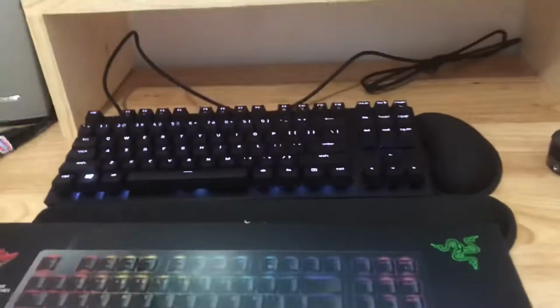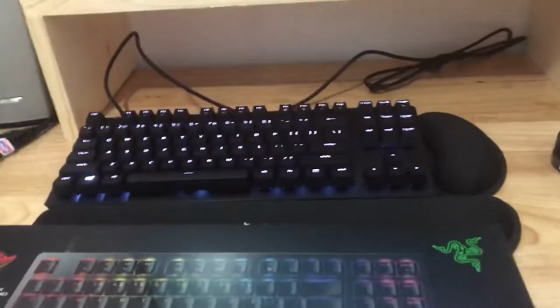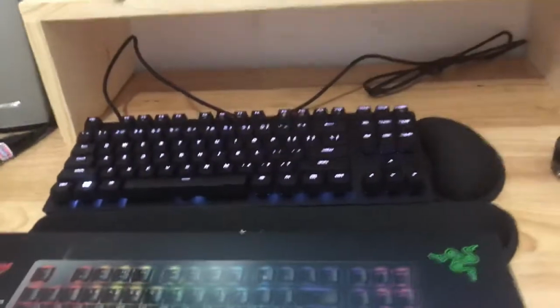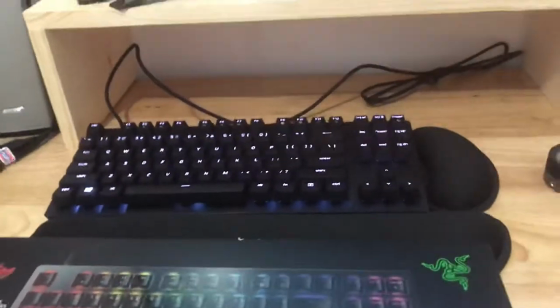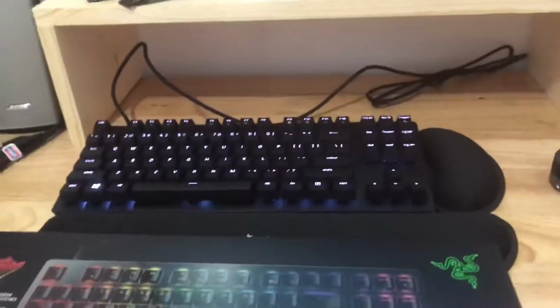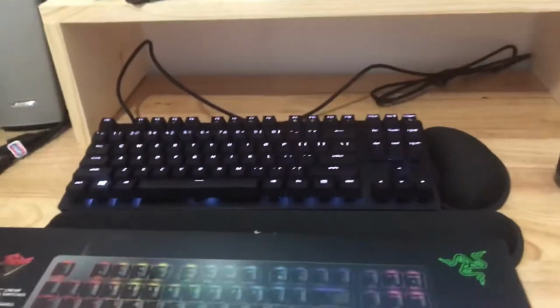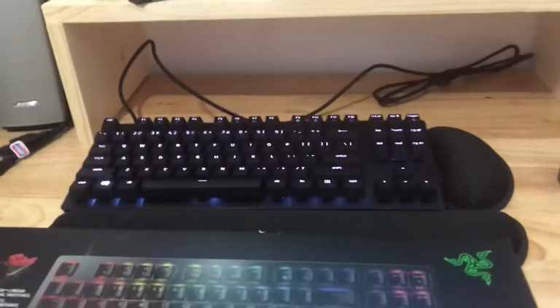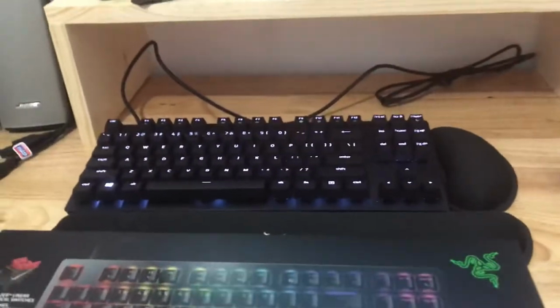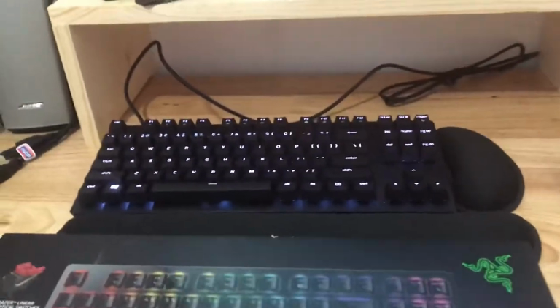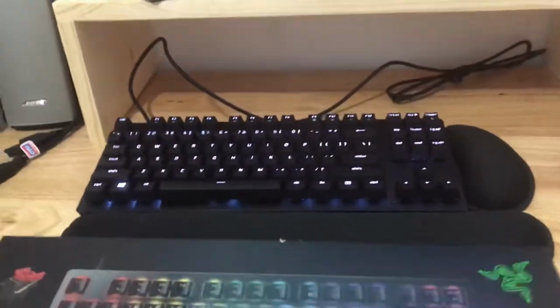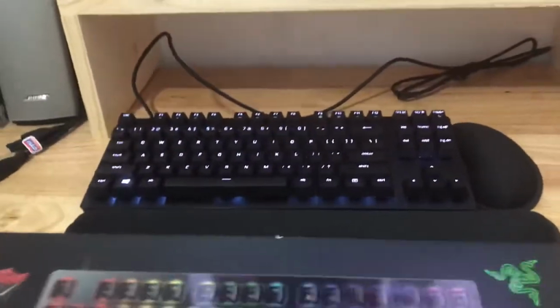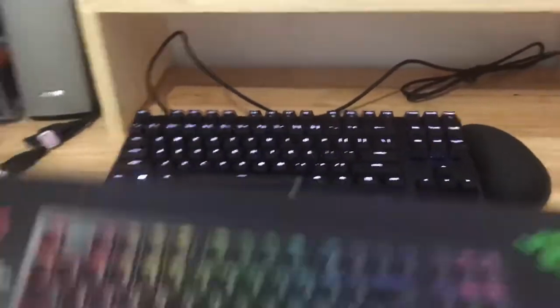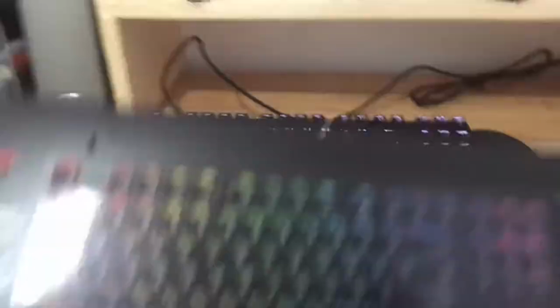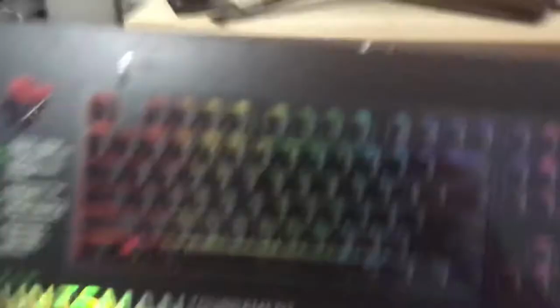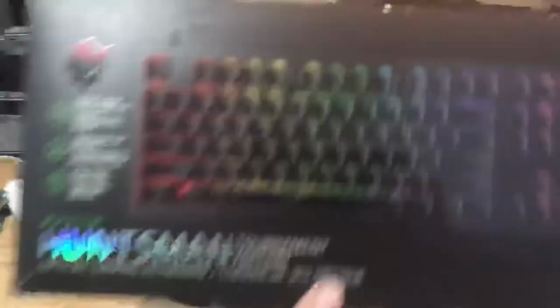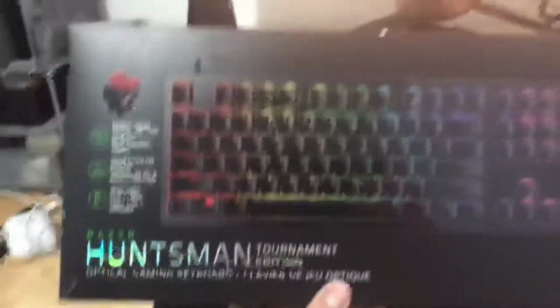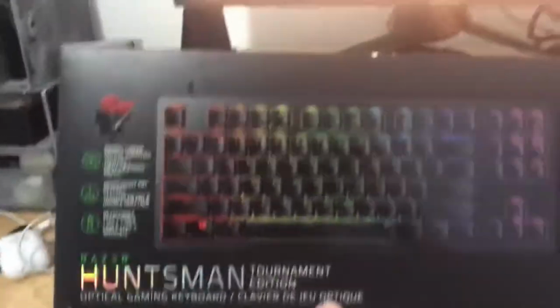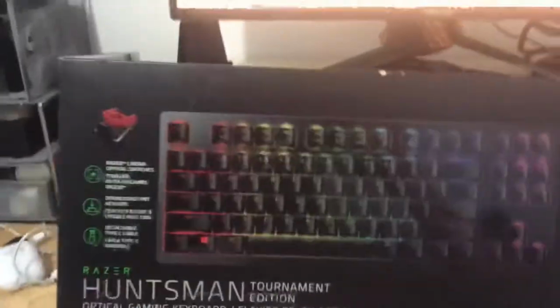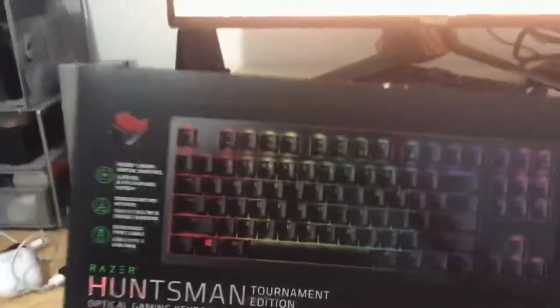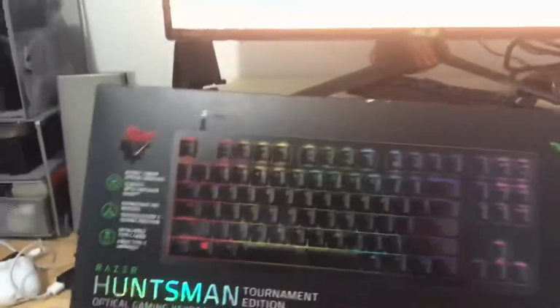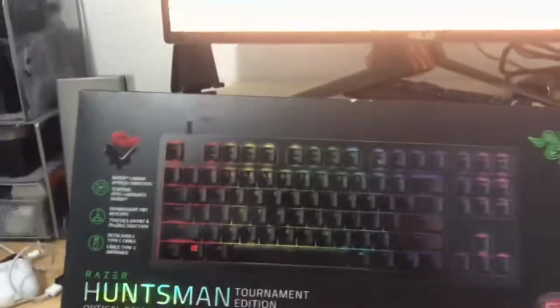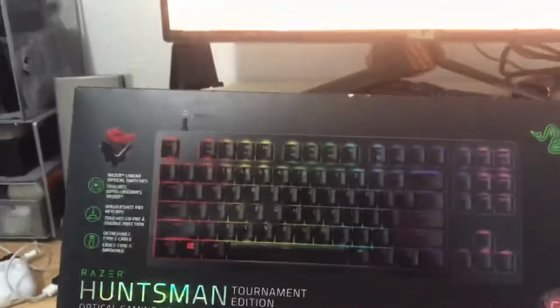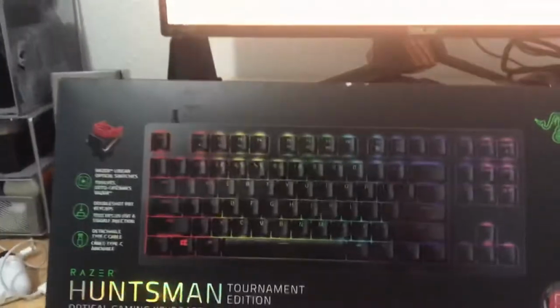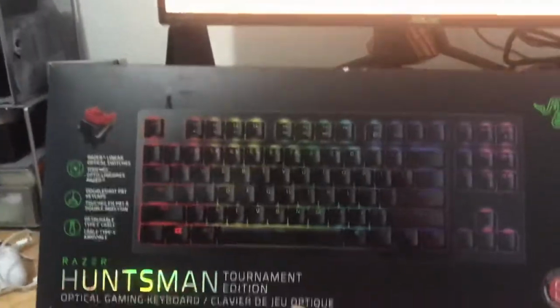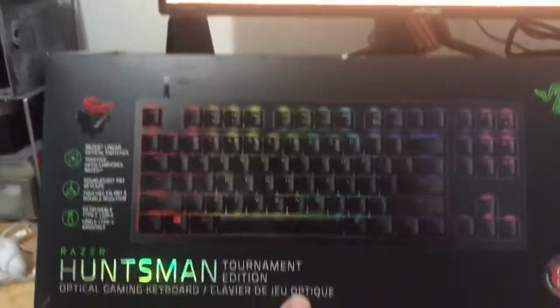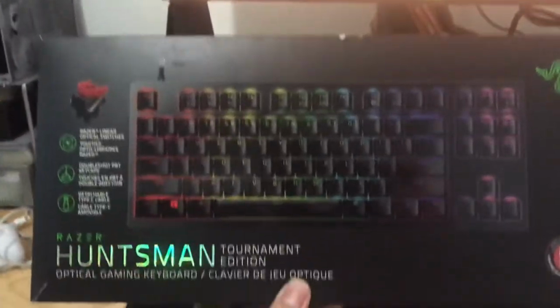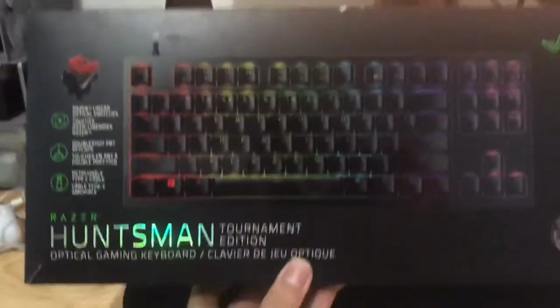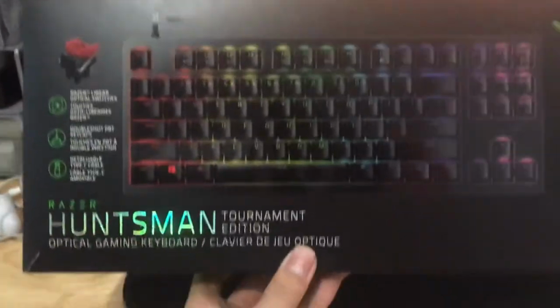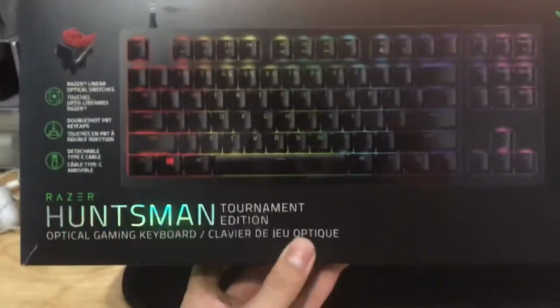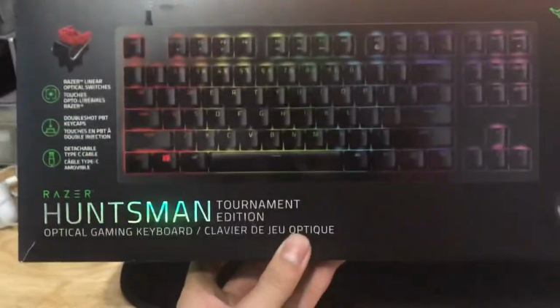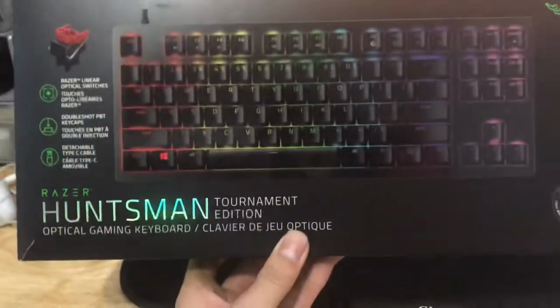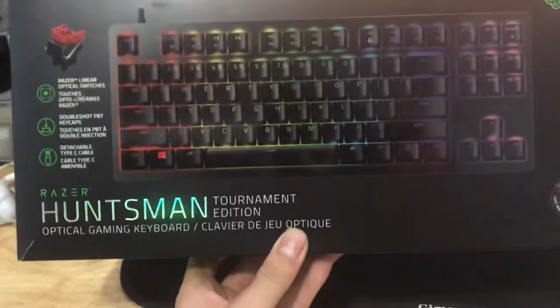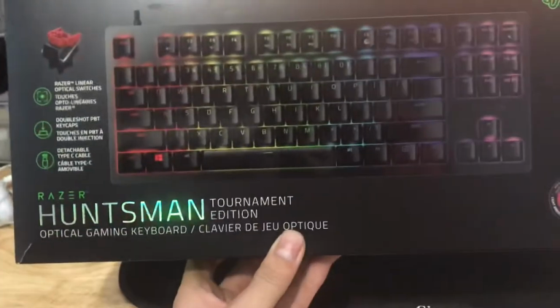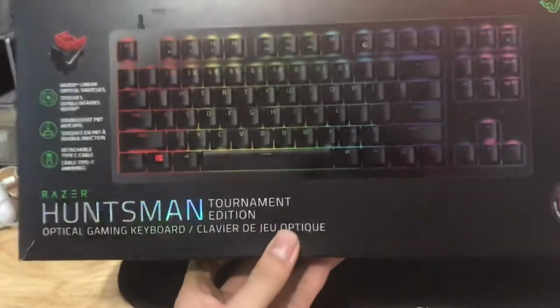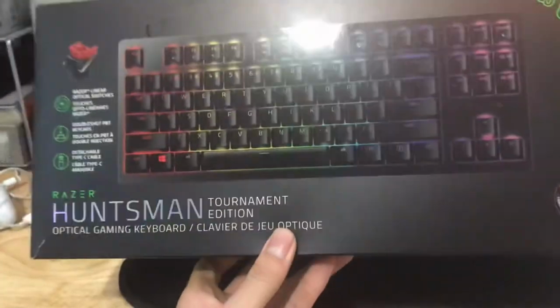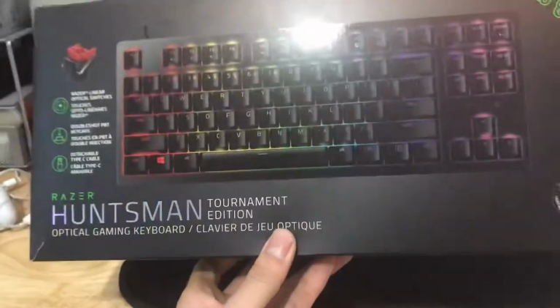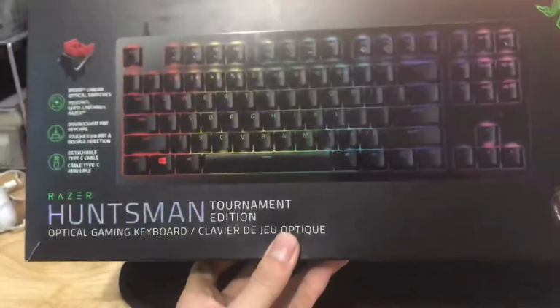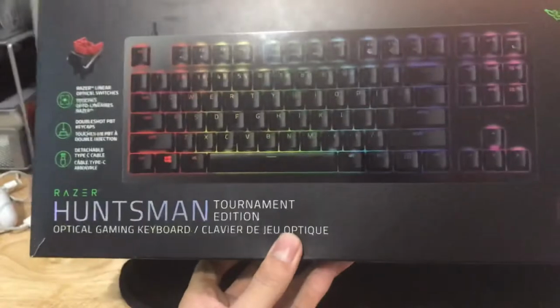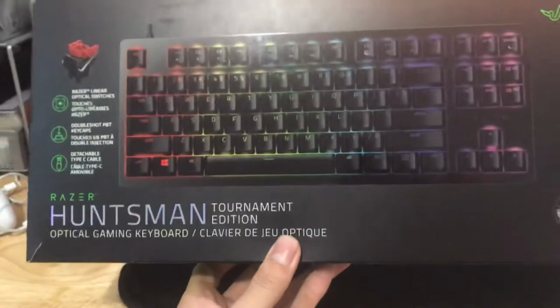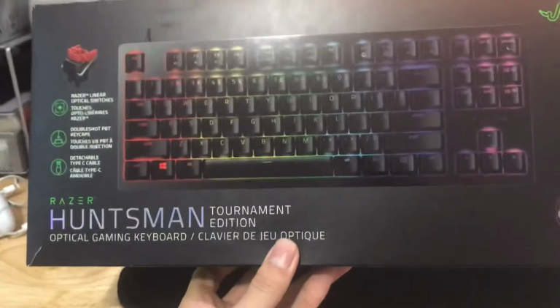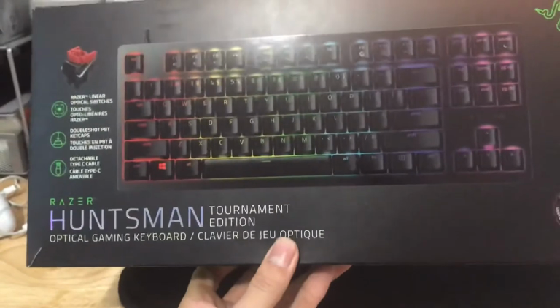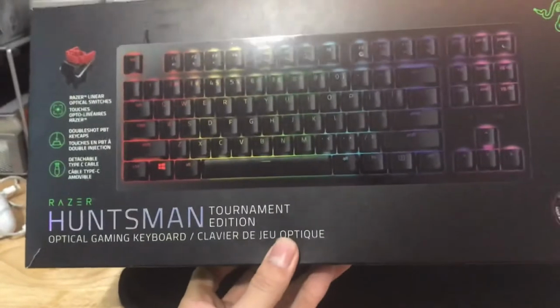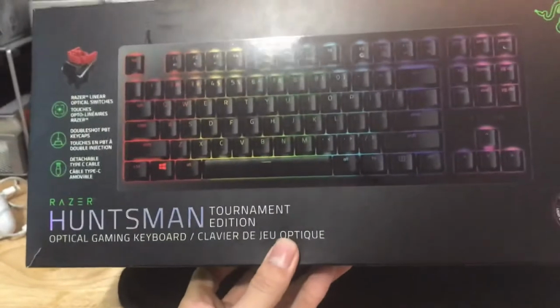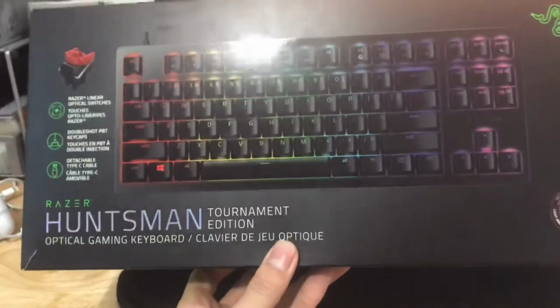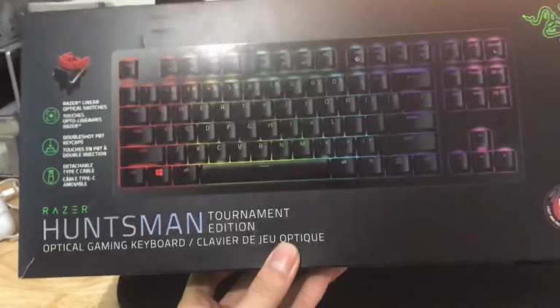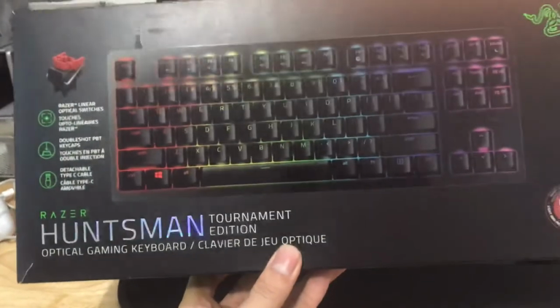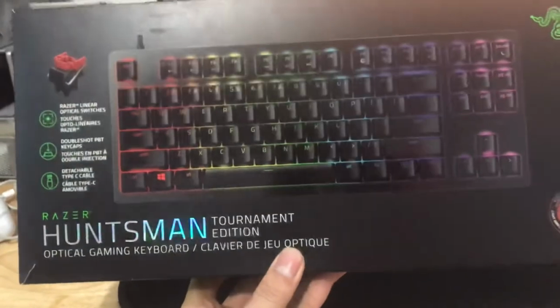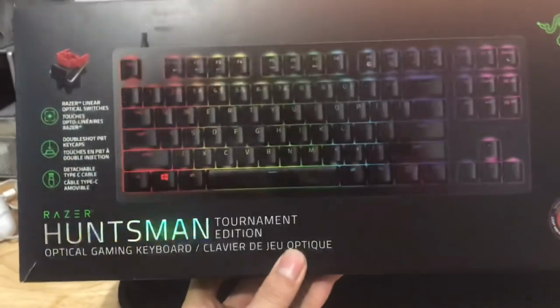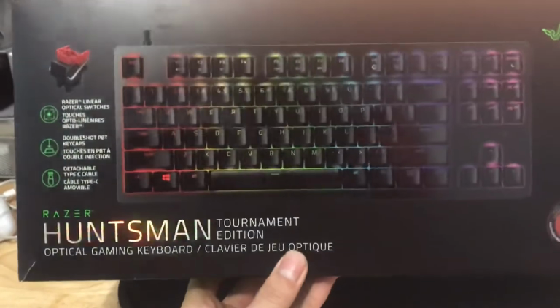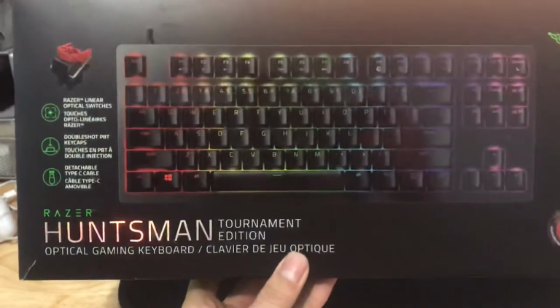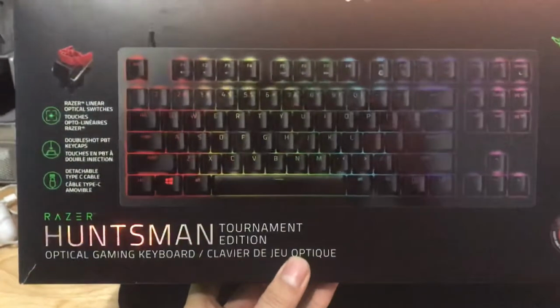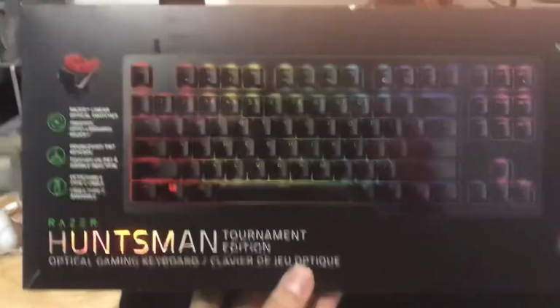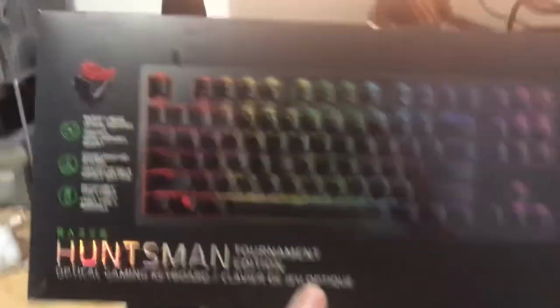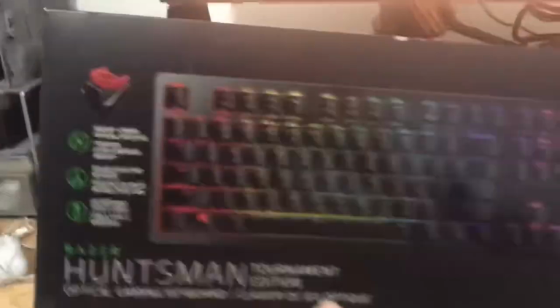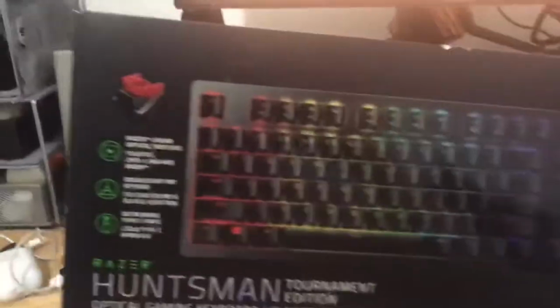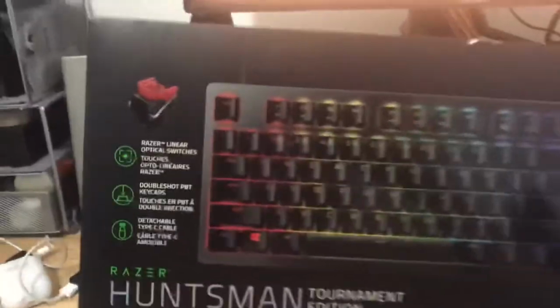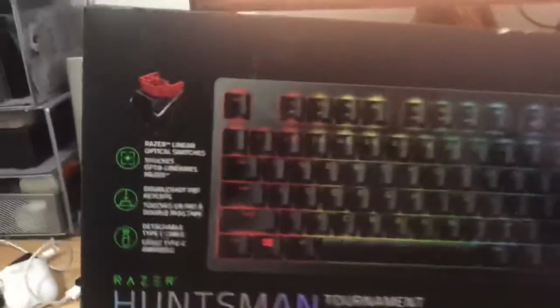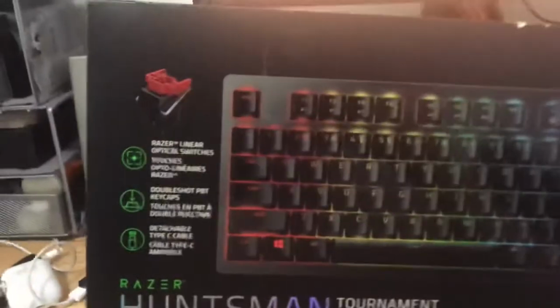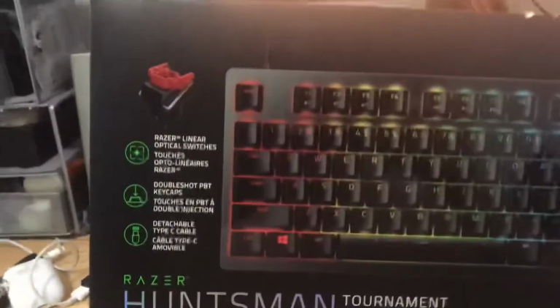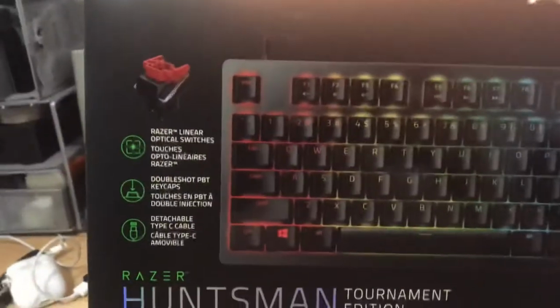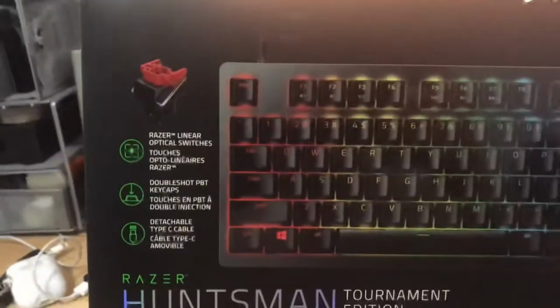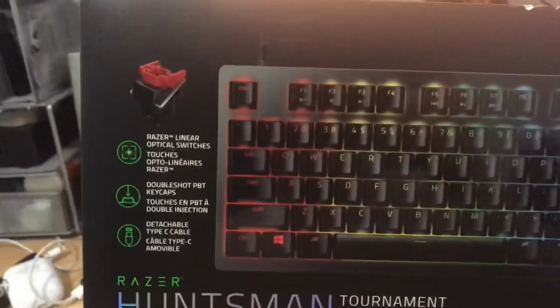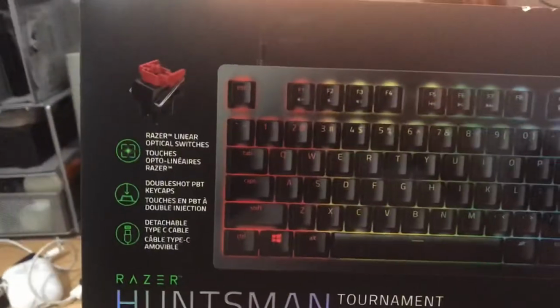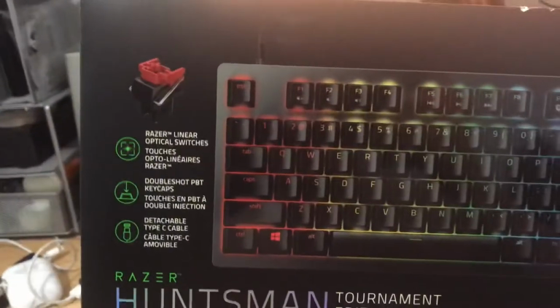Alright, what's up folks? This is my review of the Razer Huntsman Tournament Edition keyboard with the new red switches.